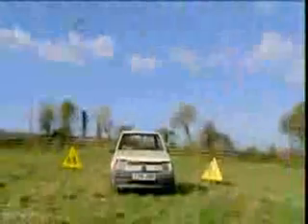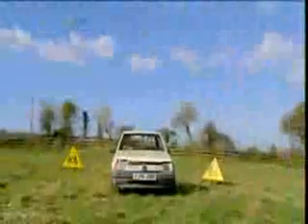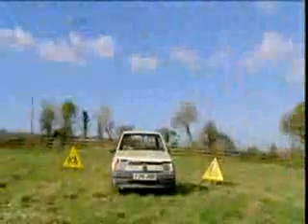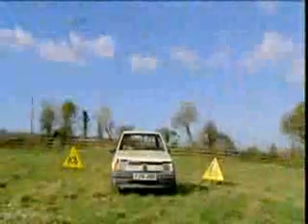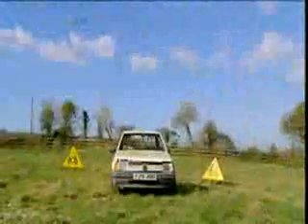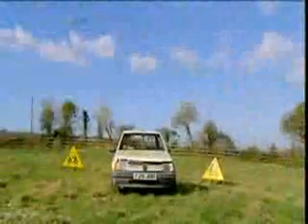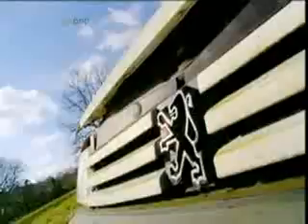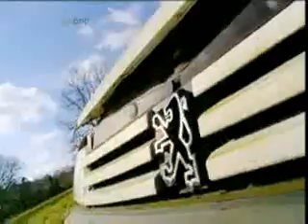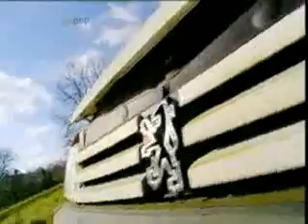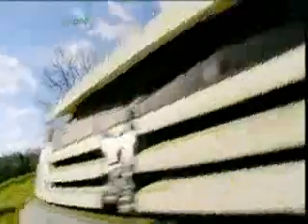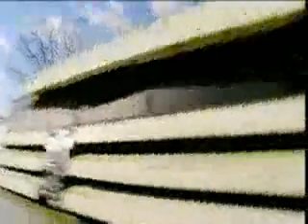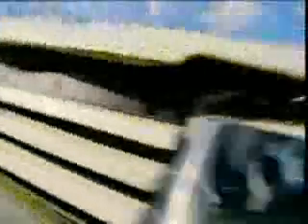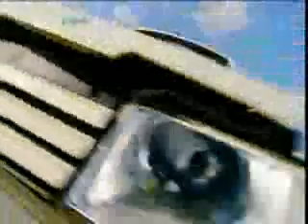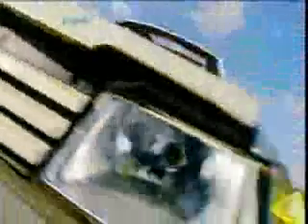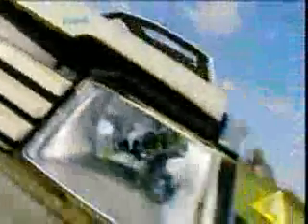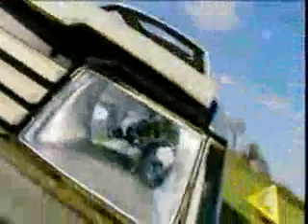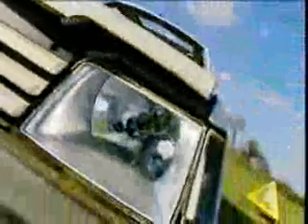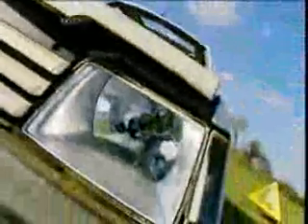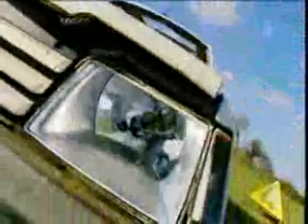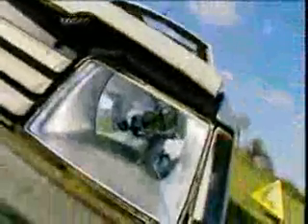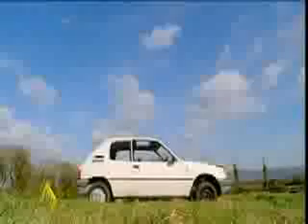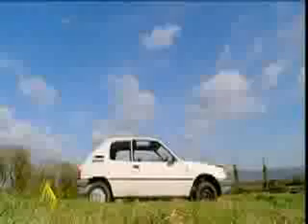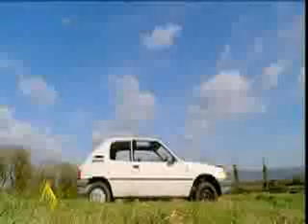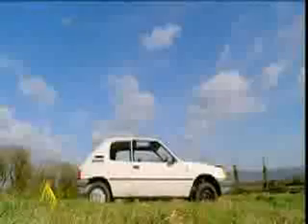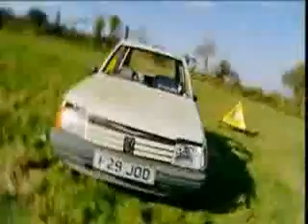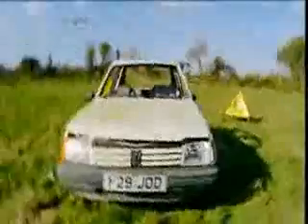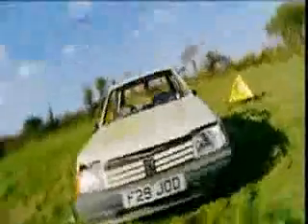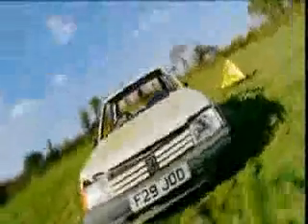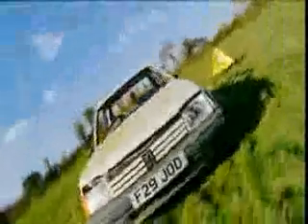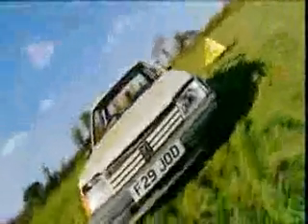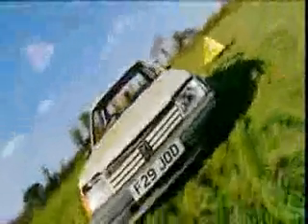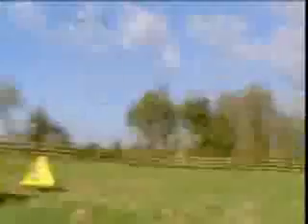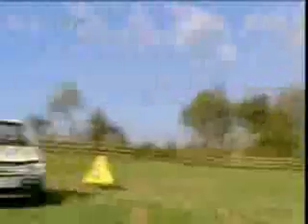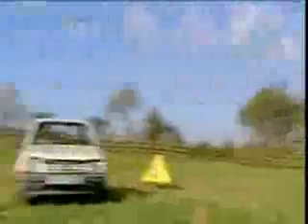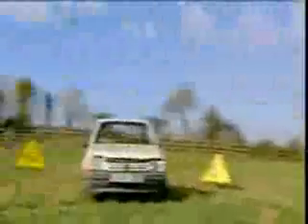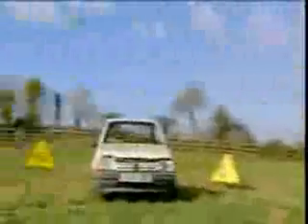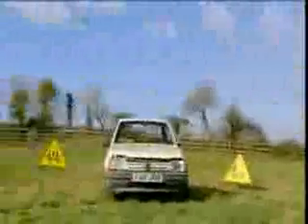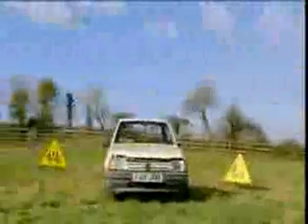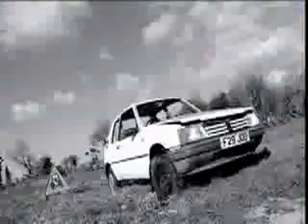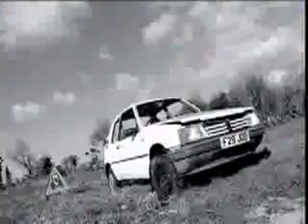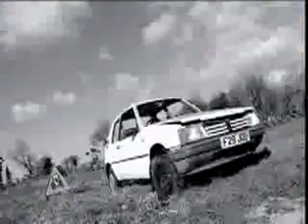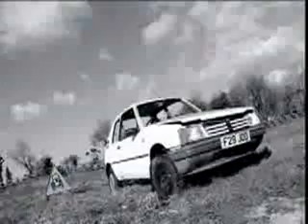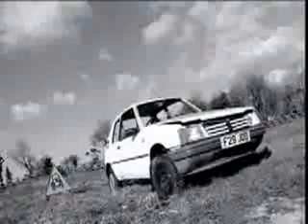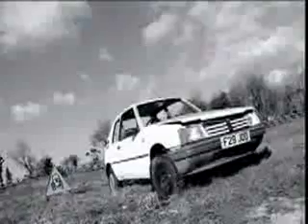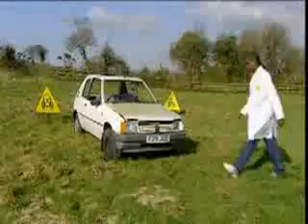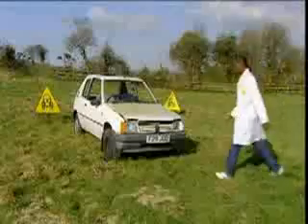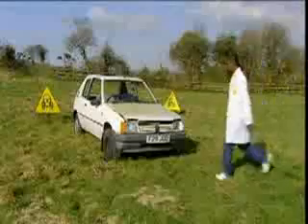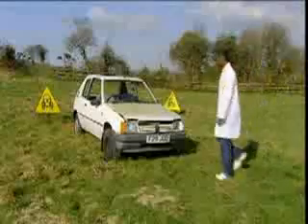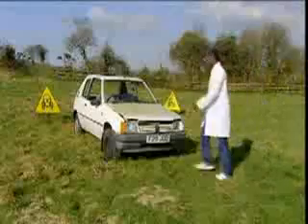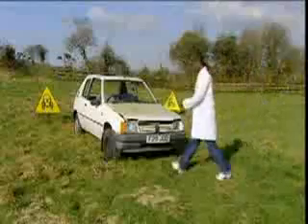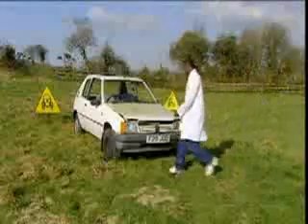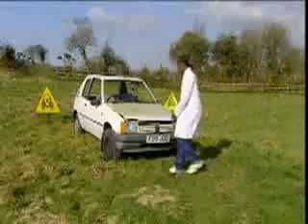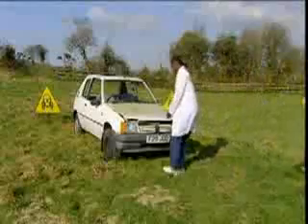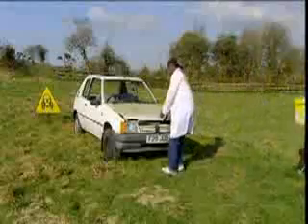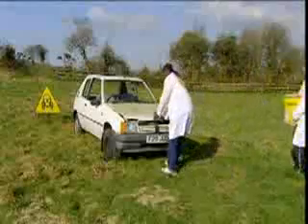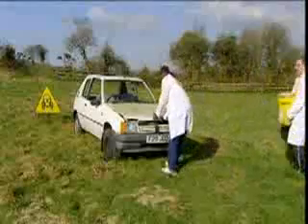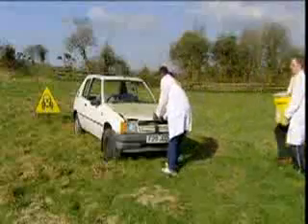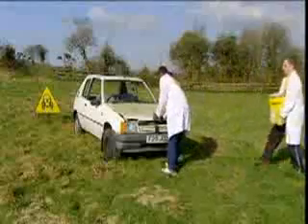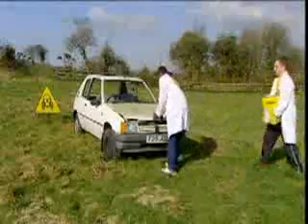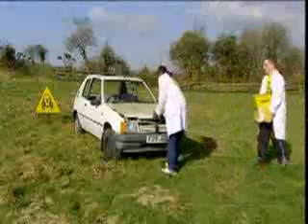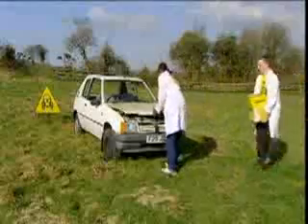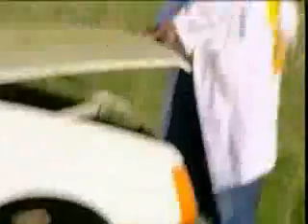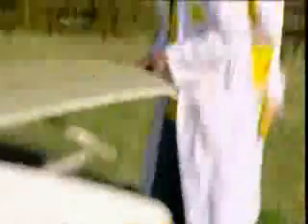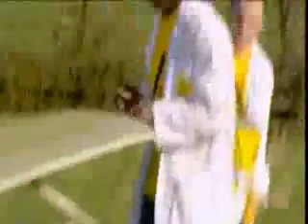This is a car. It's been specially chosen to be destroyed because it's old, it's white, but more importantly, because it's French.